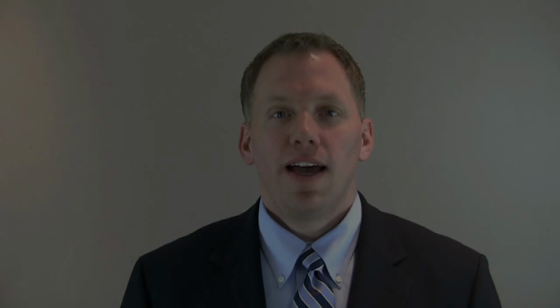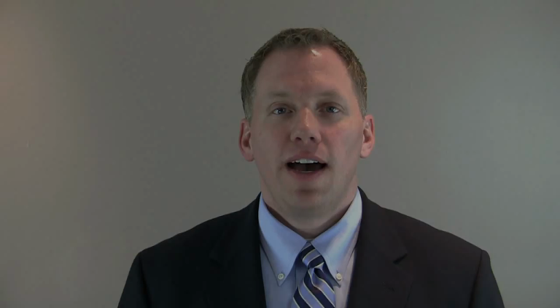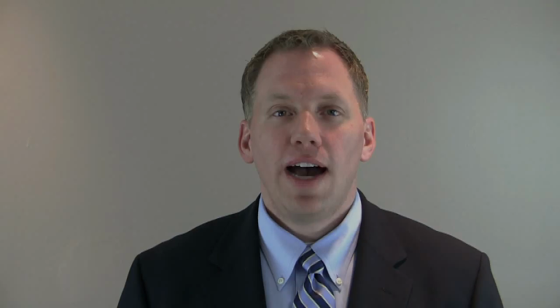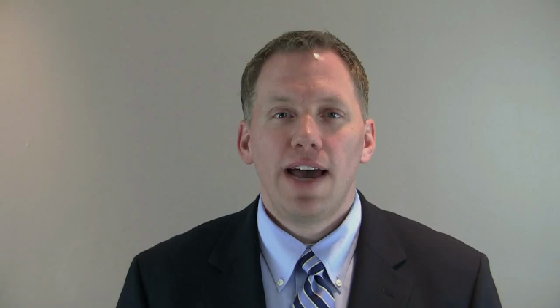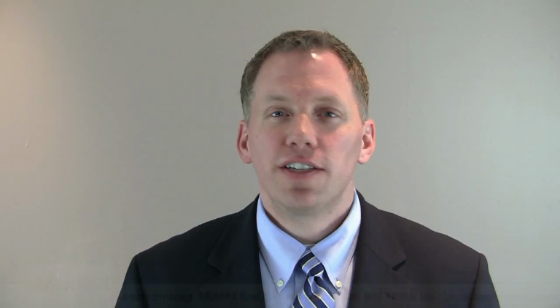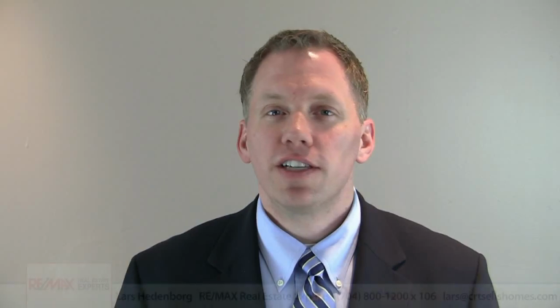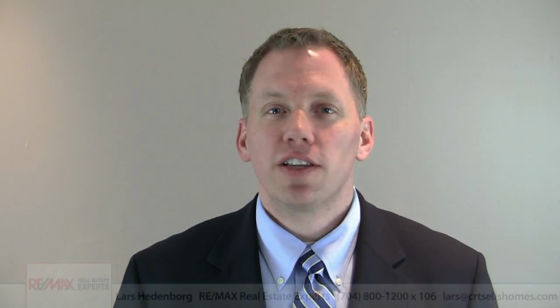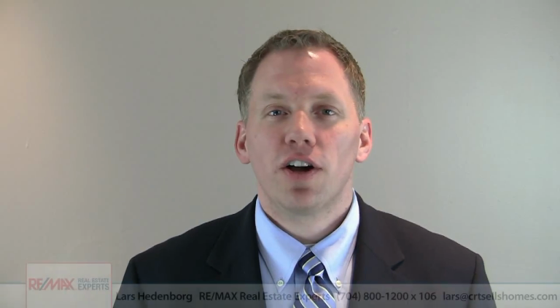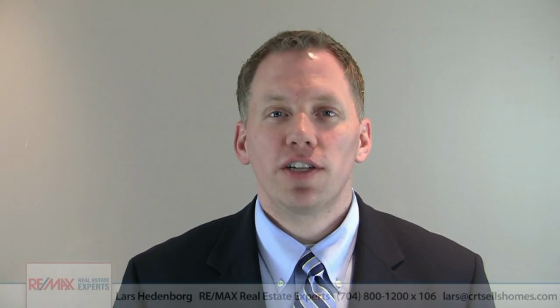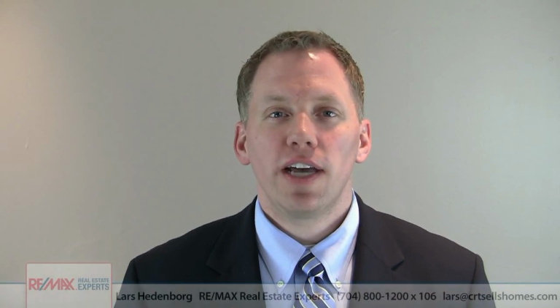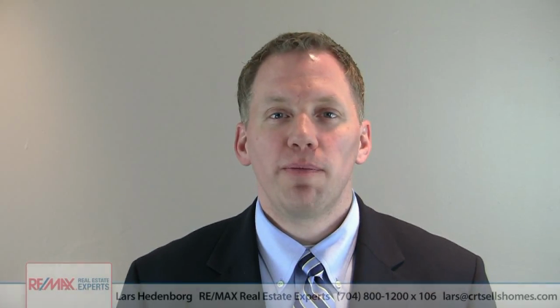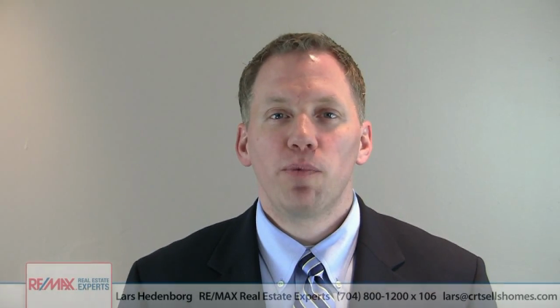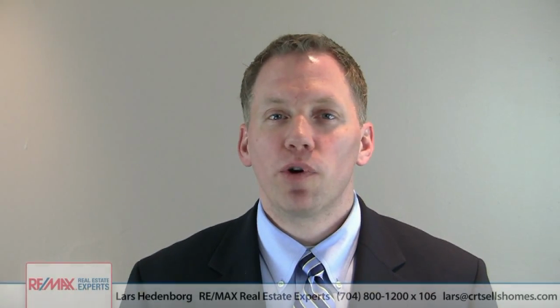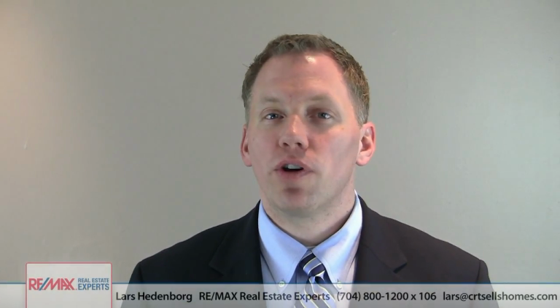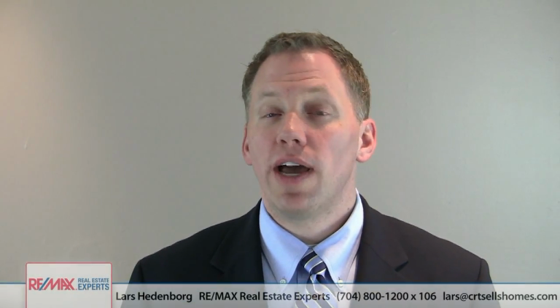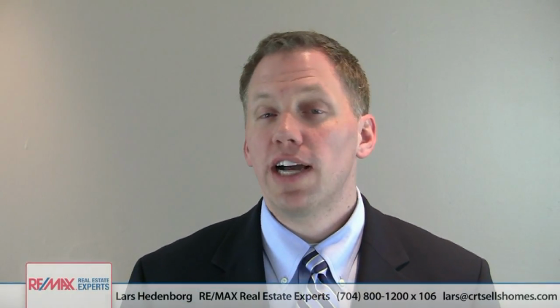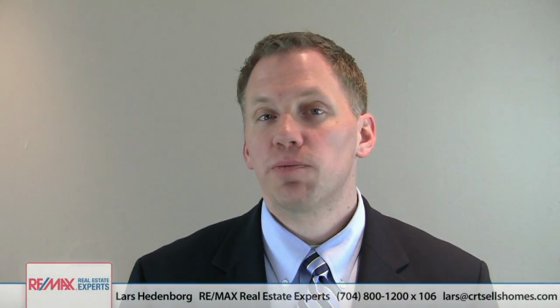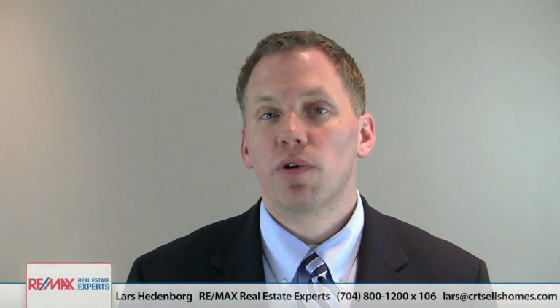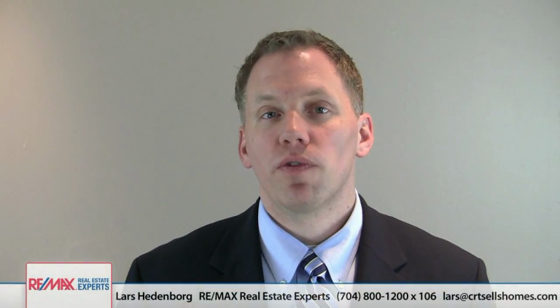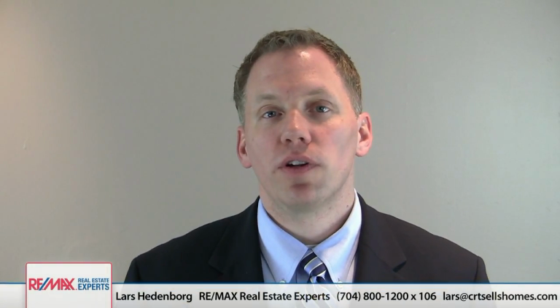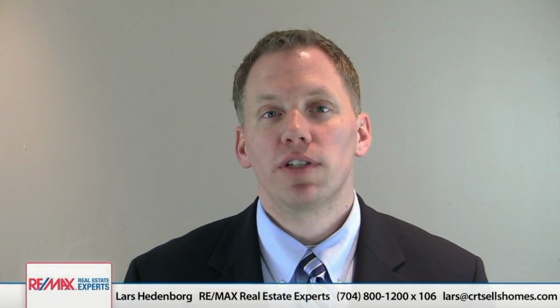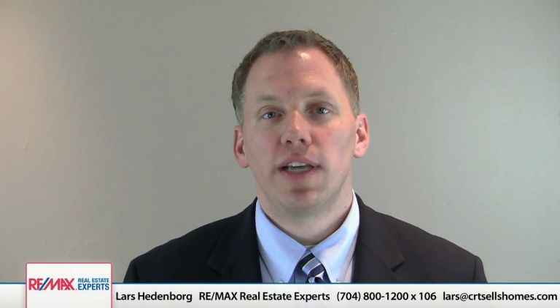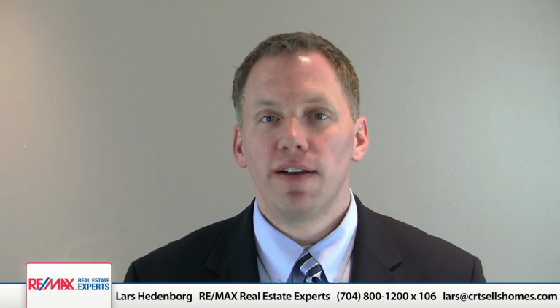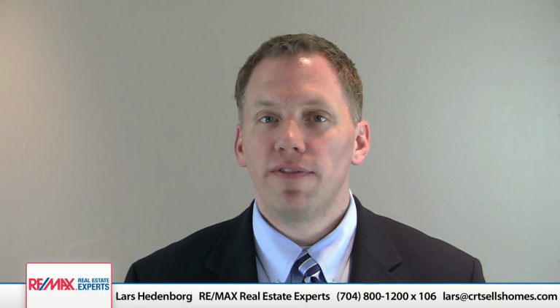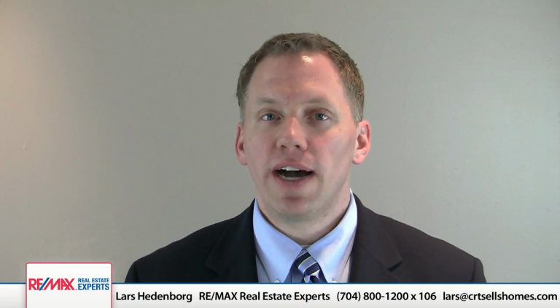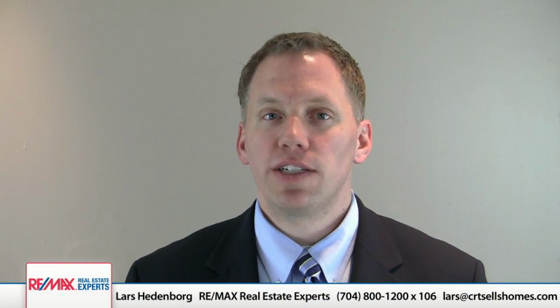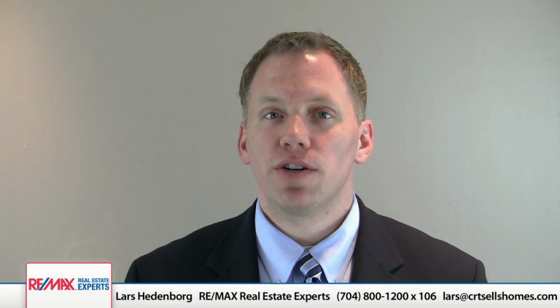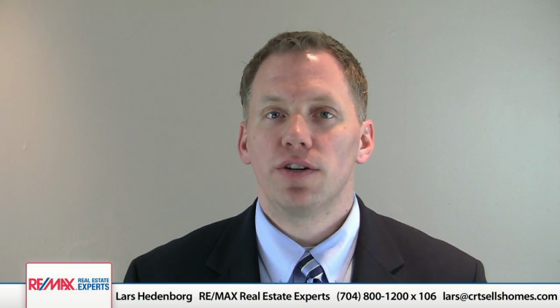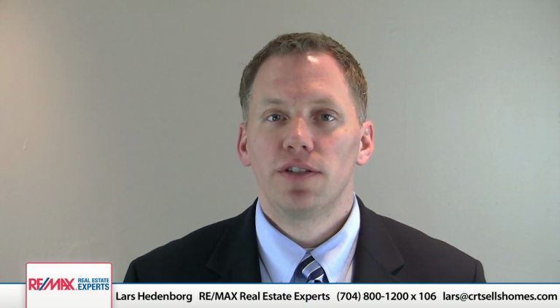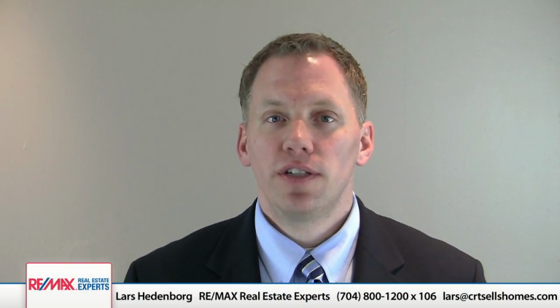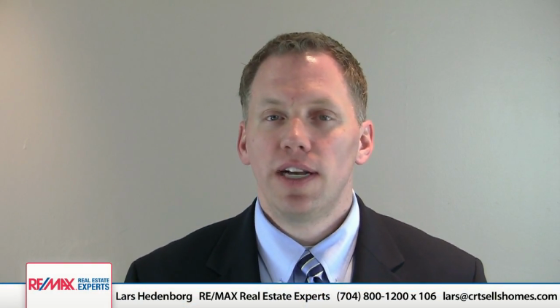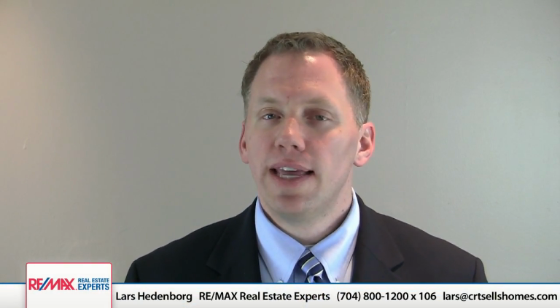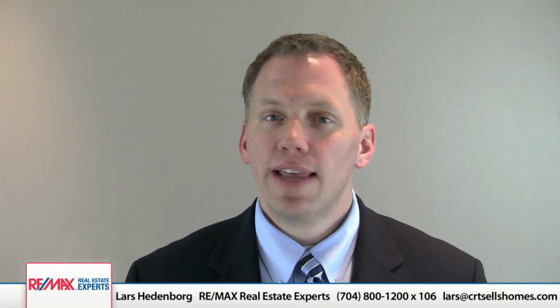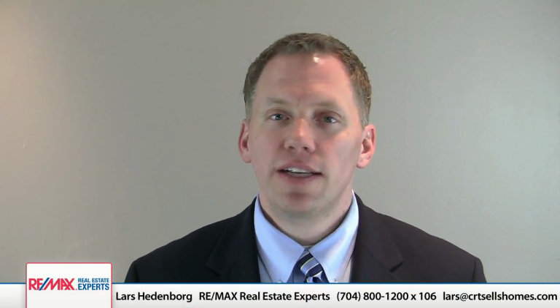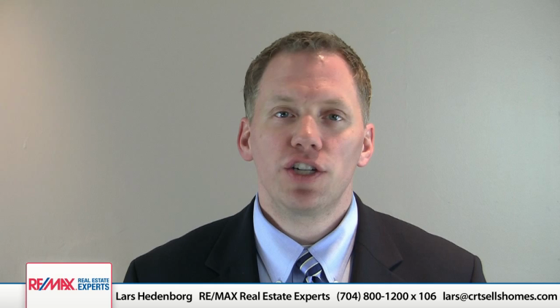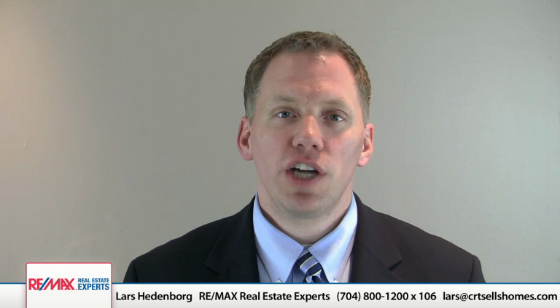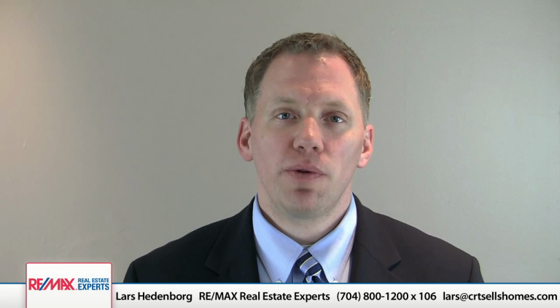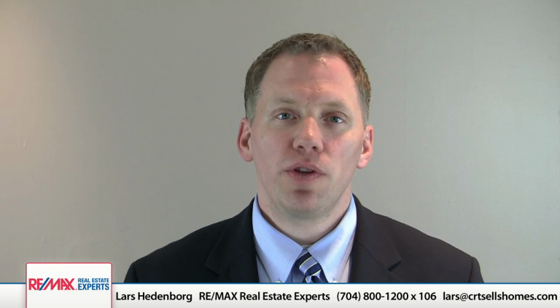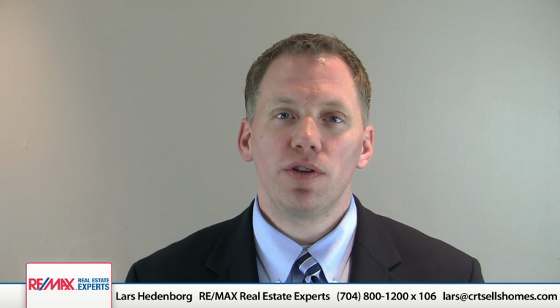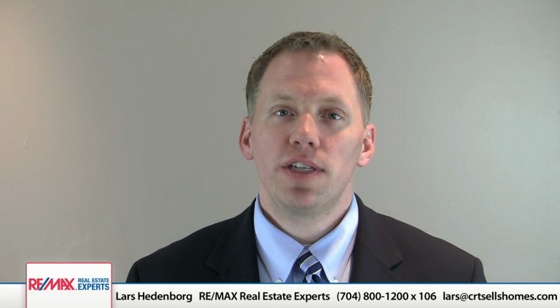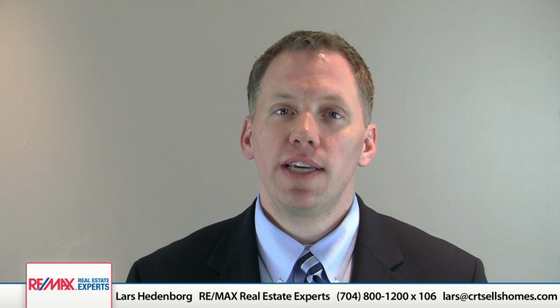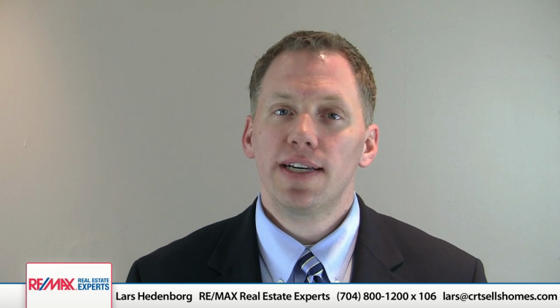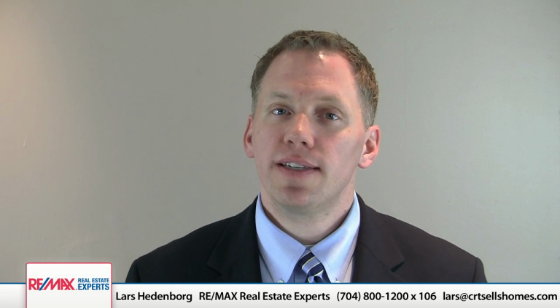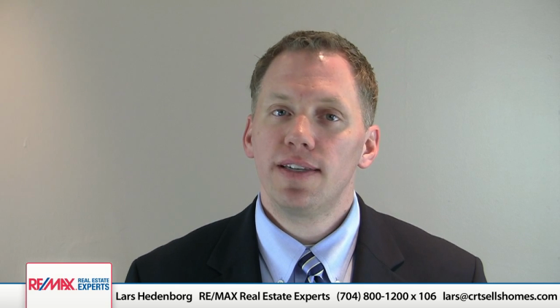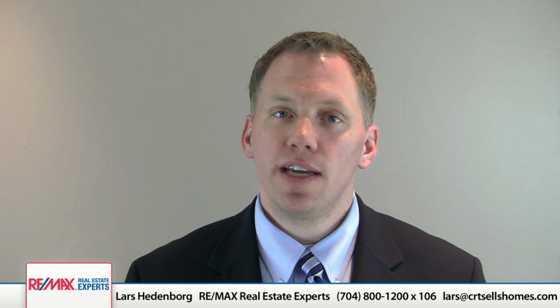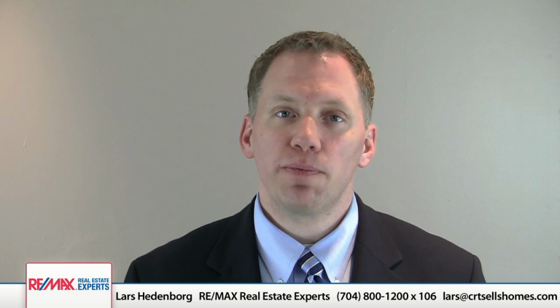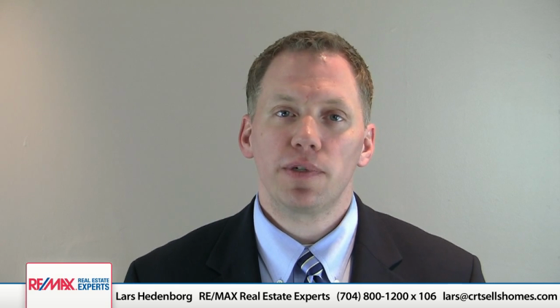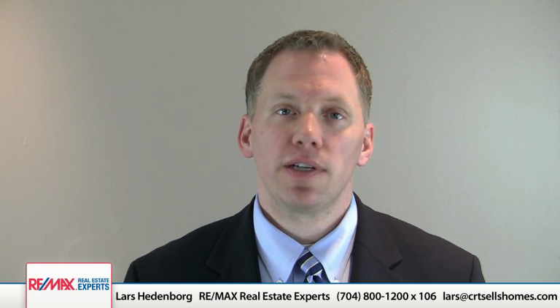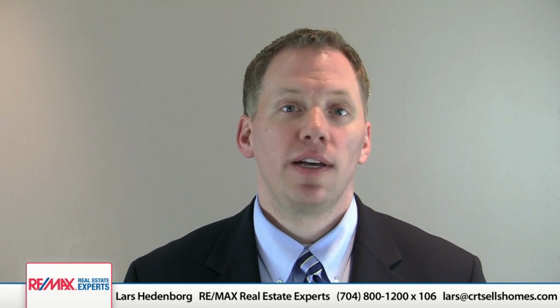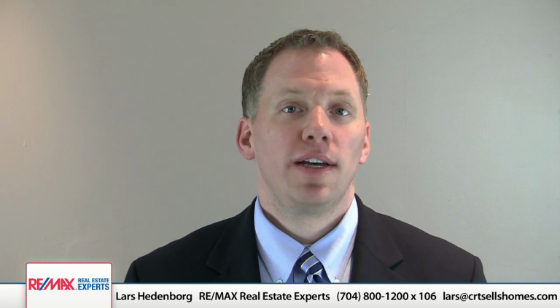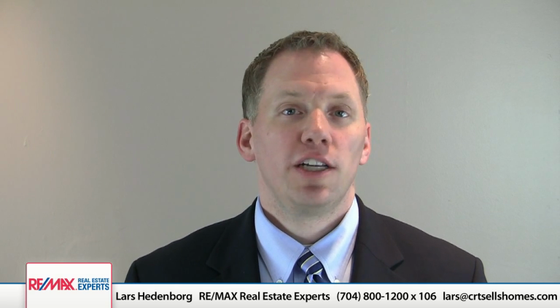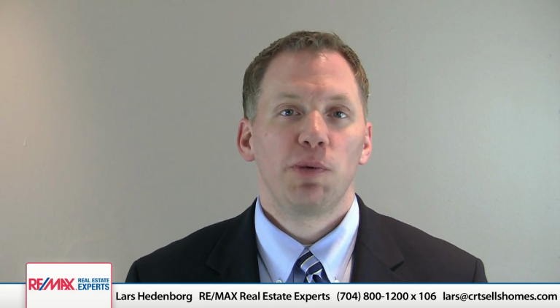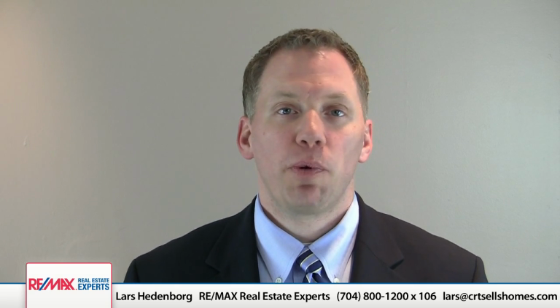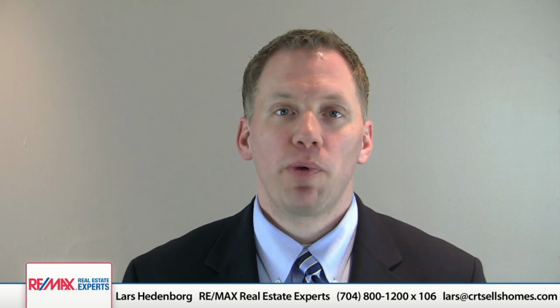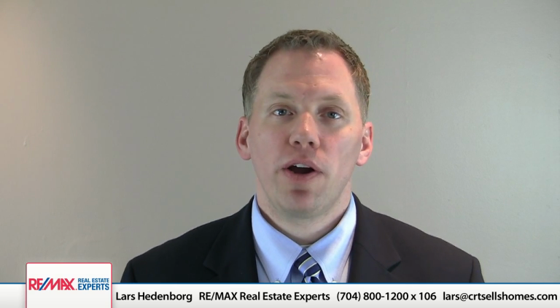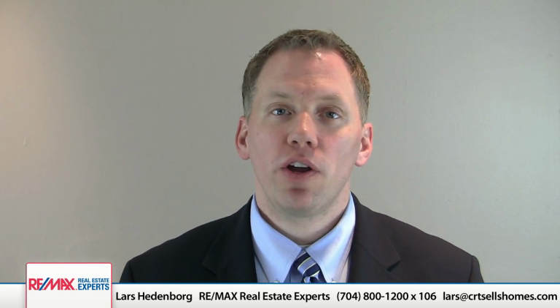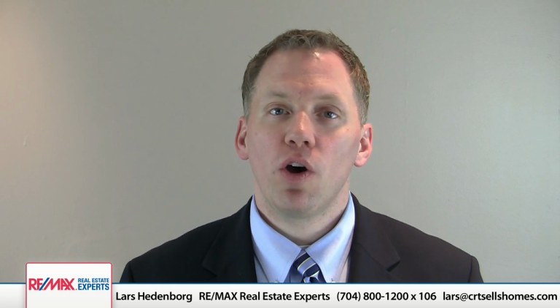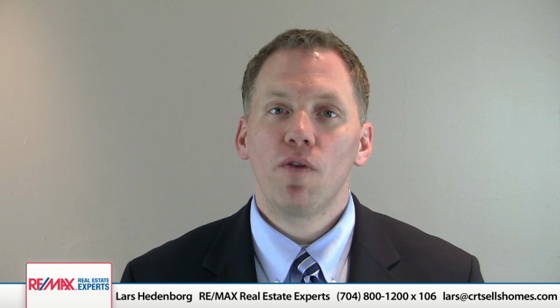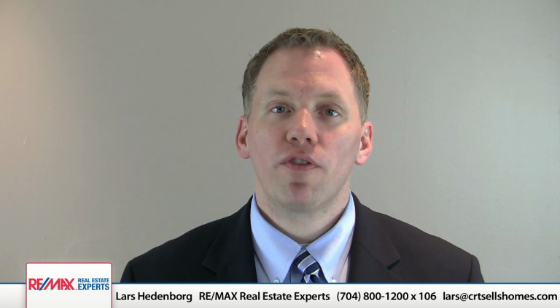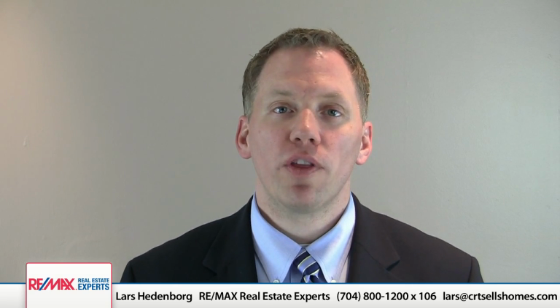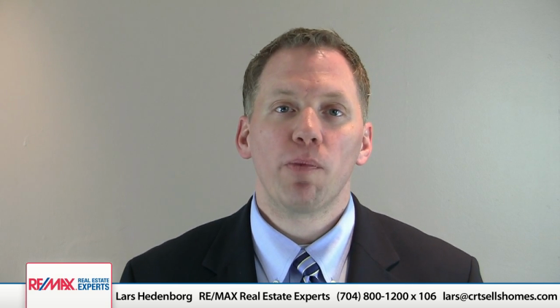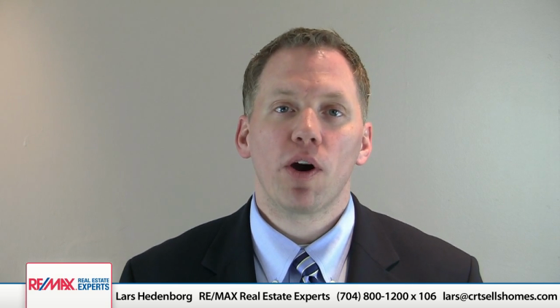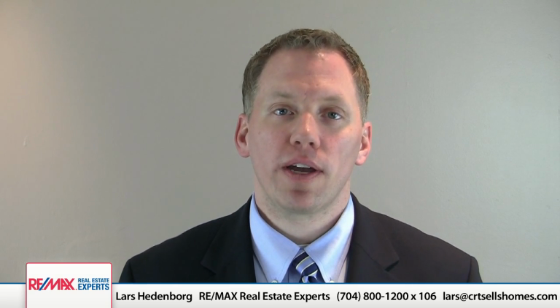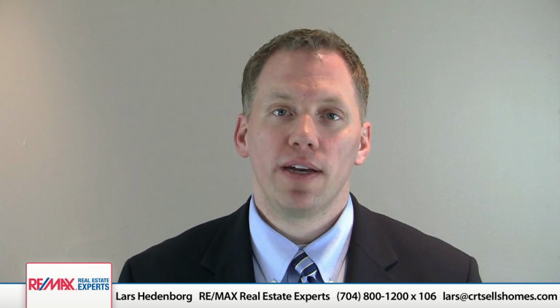Hi, this is Lars Hedenborg, your expert real estate advisor. Today I'd like to share with you six tips to prepare your home for the market.